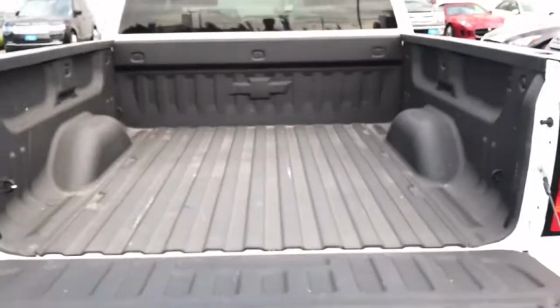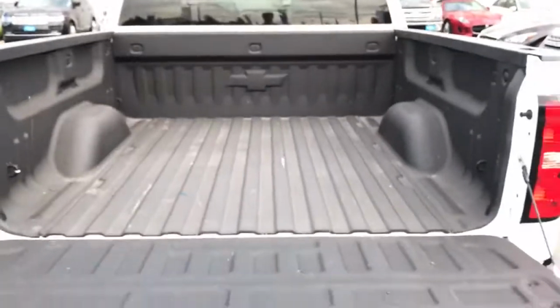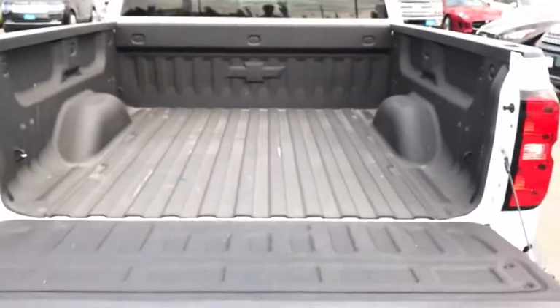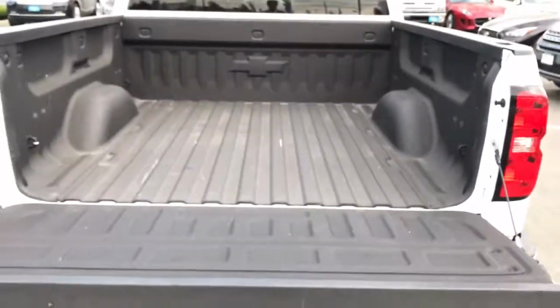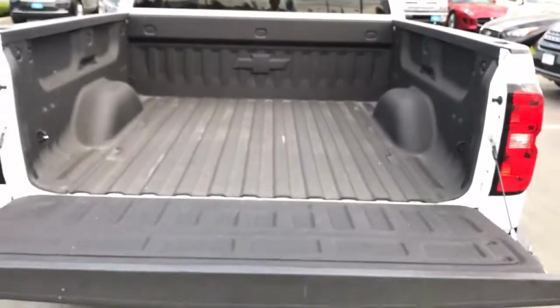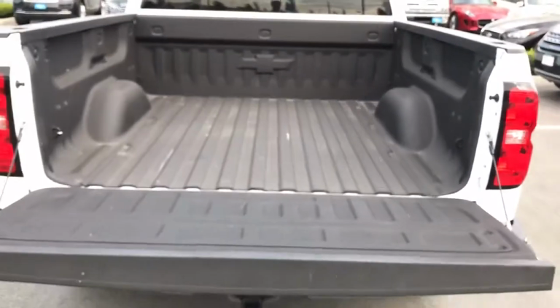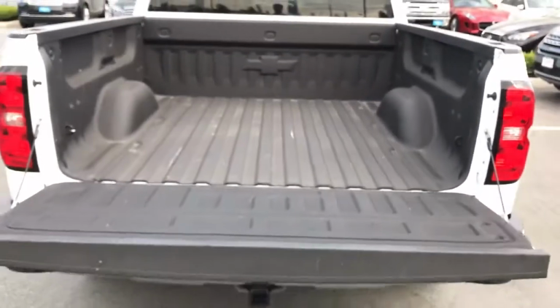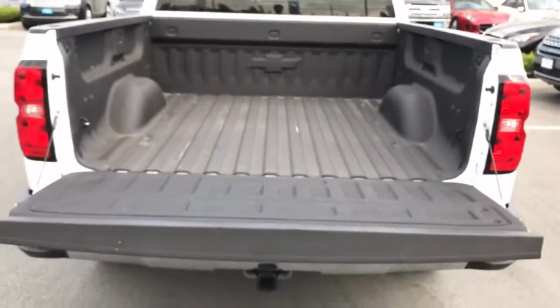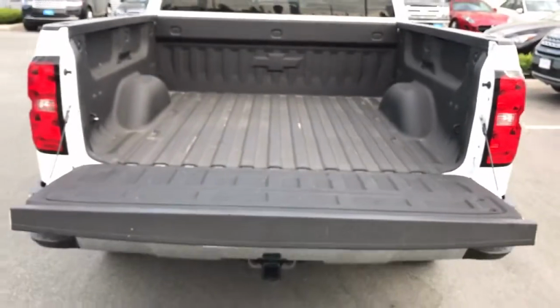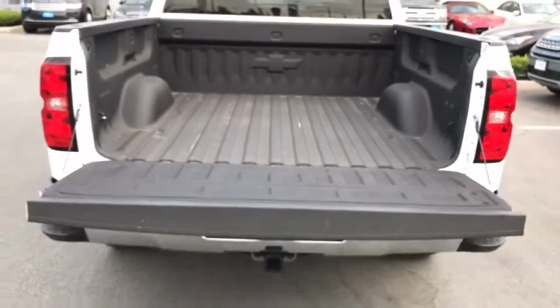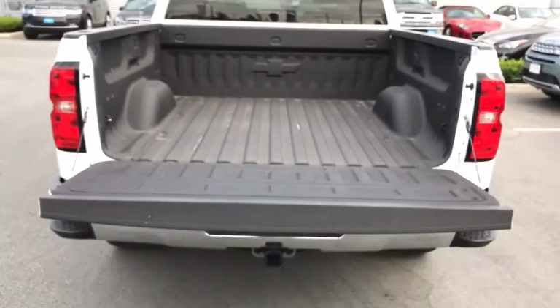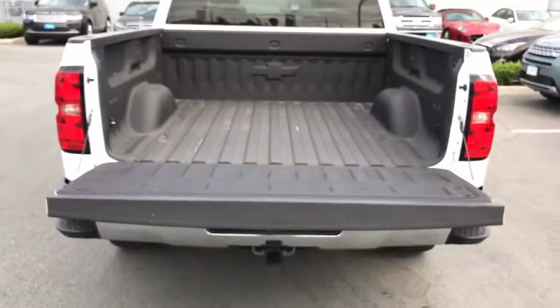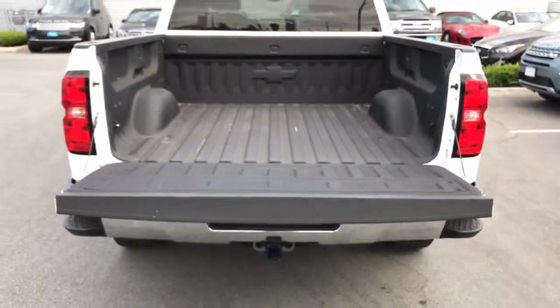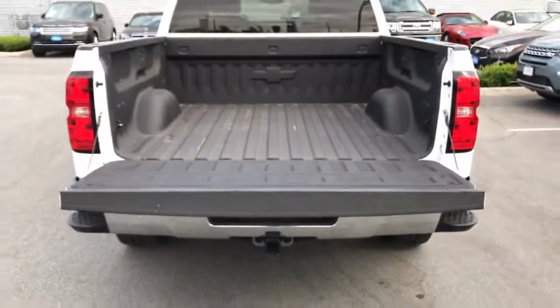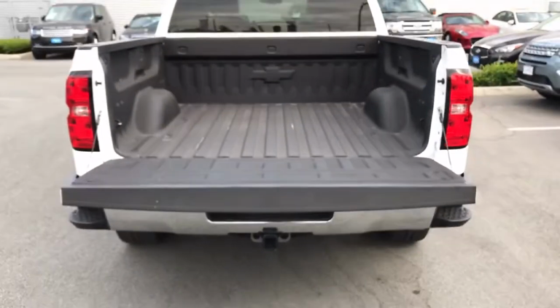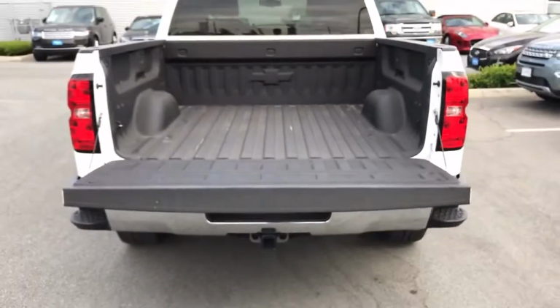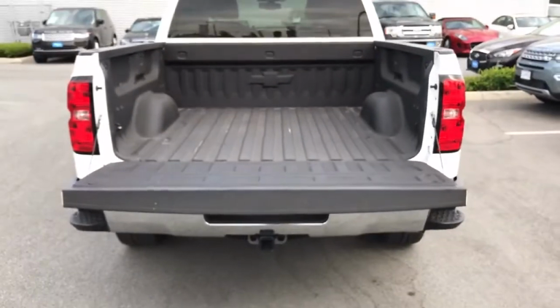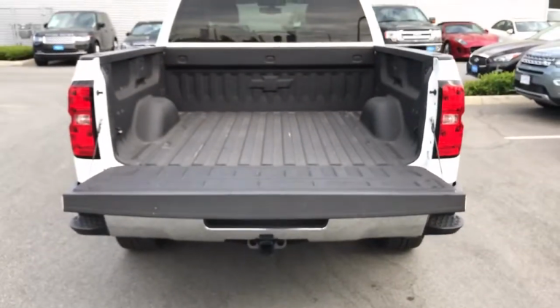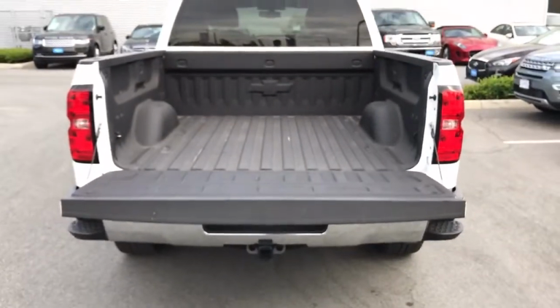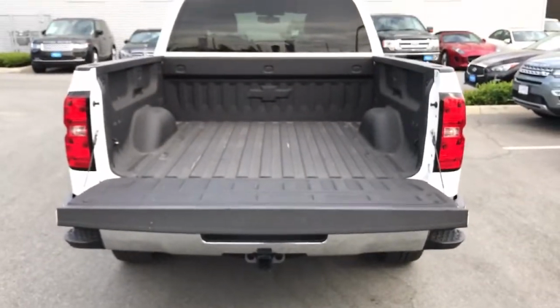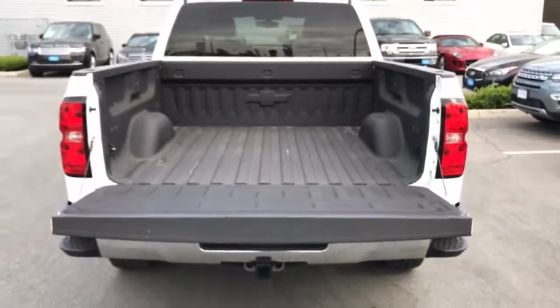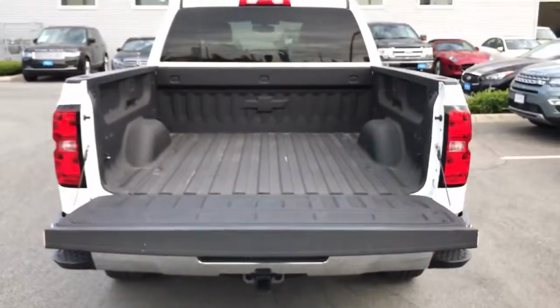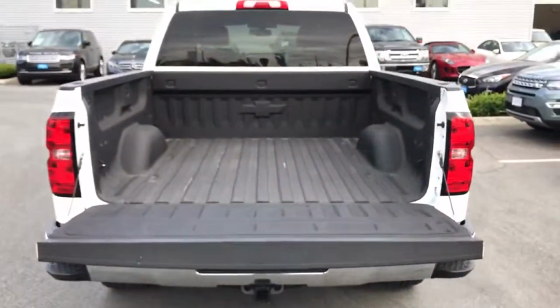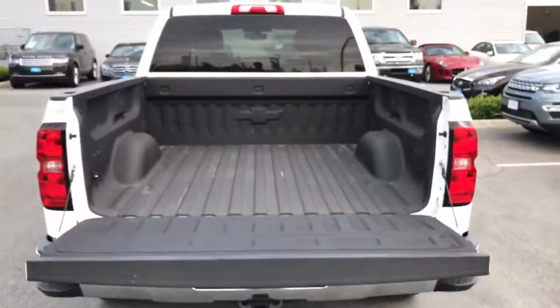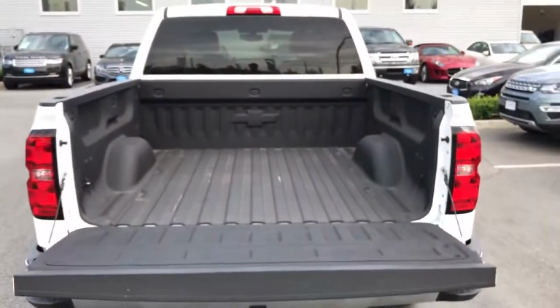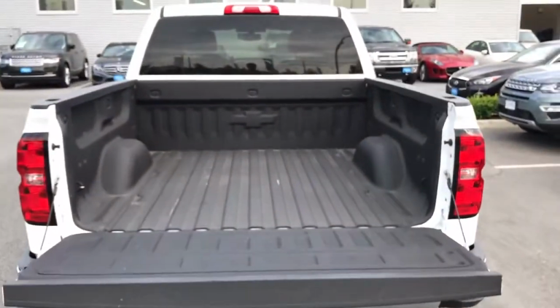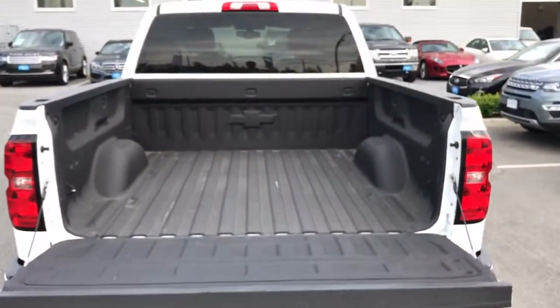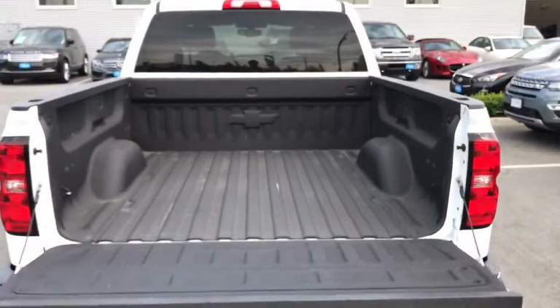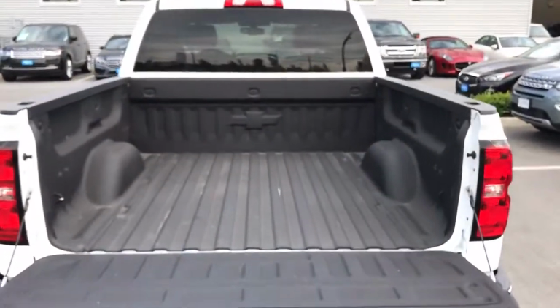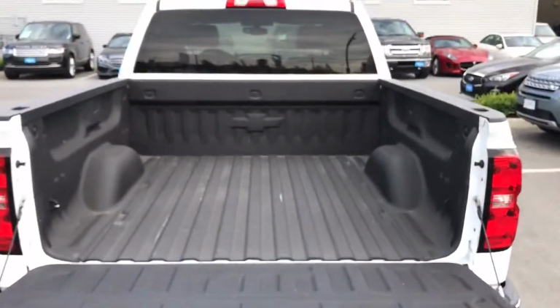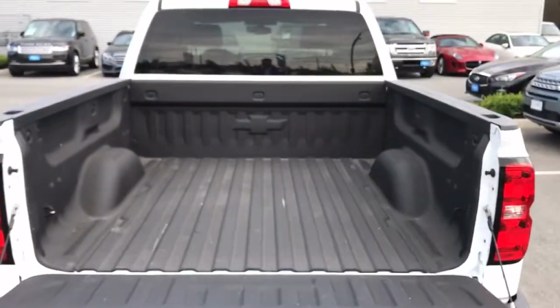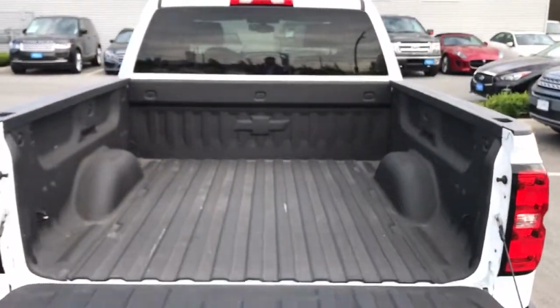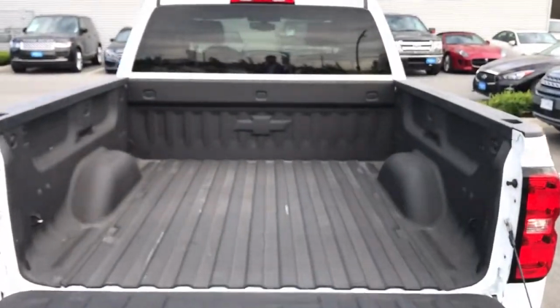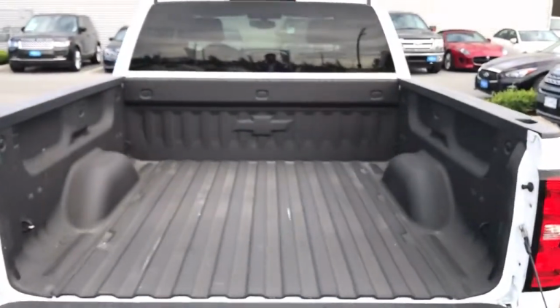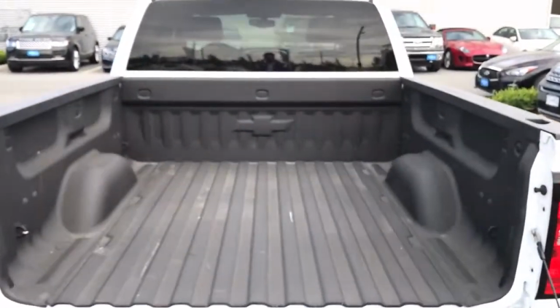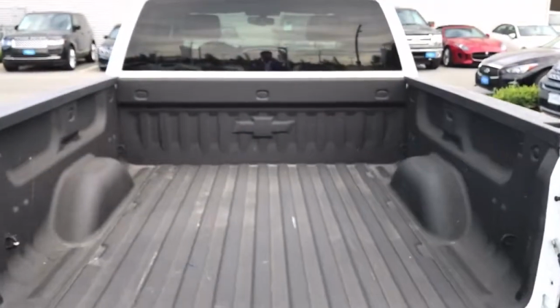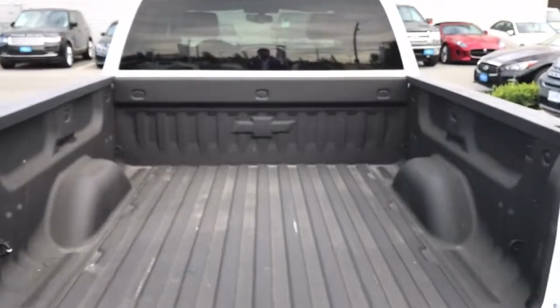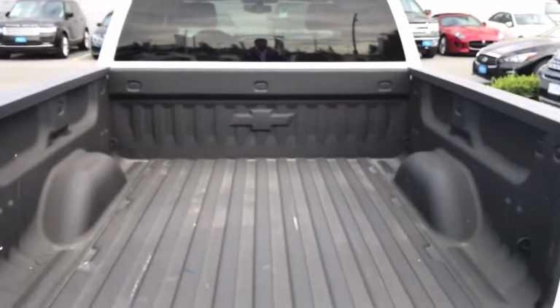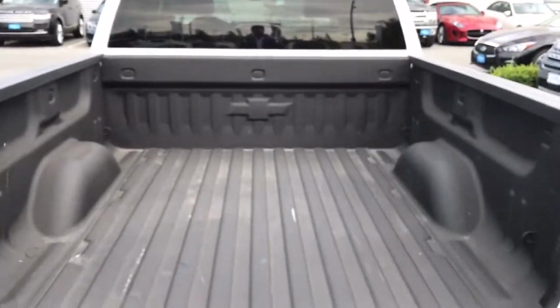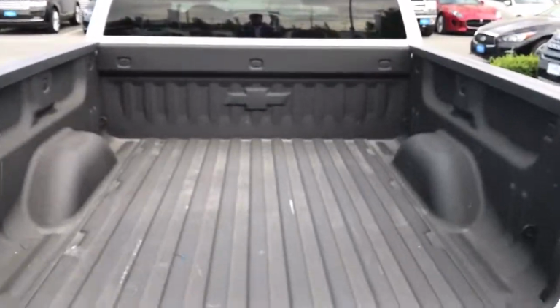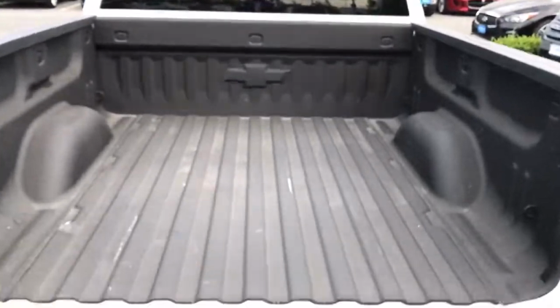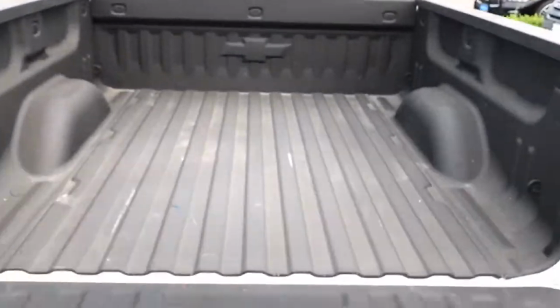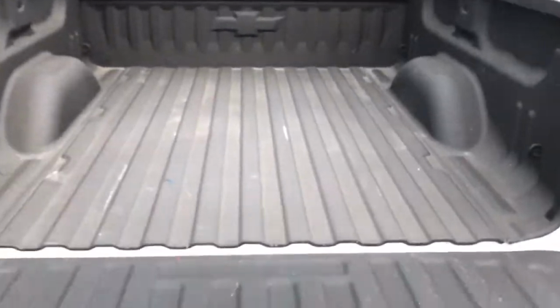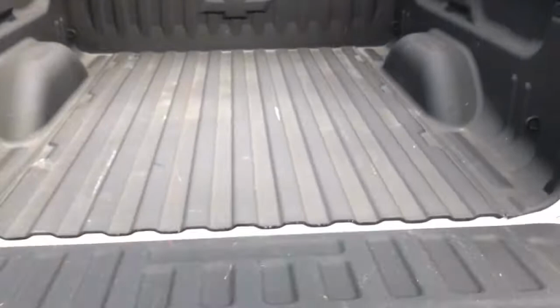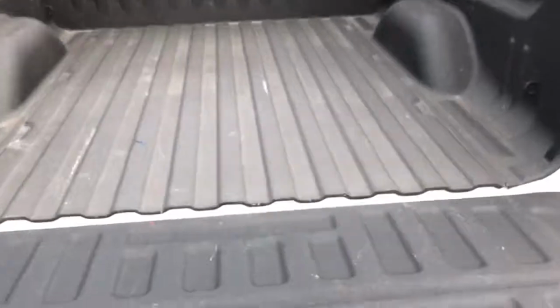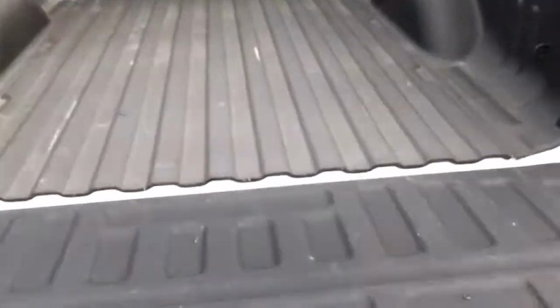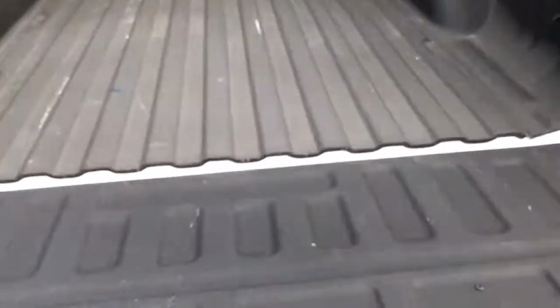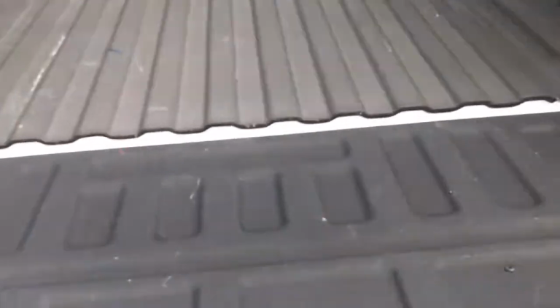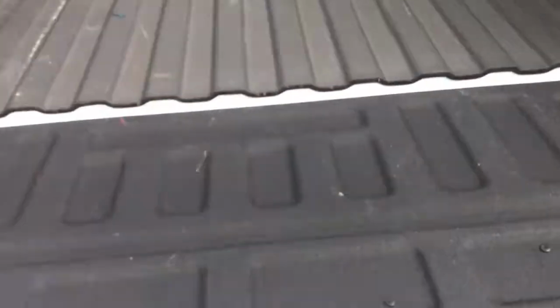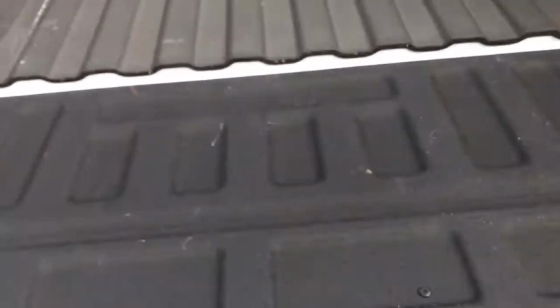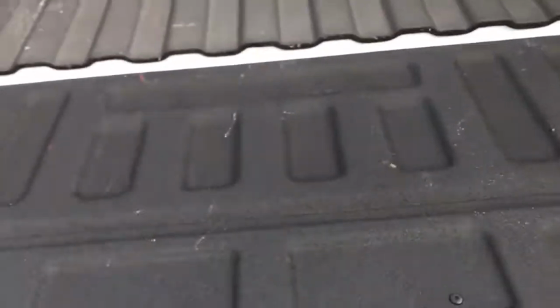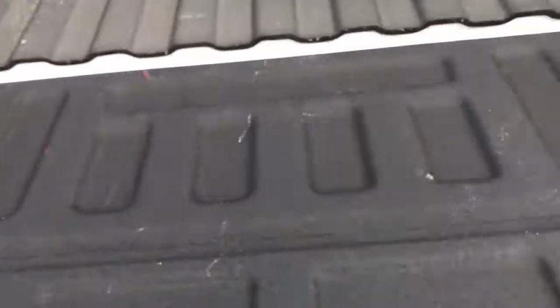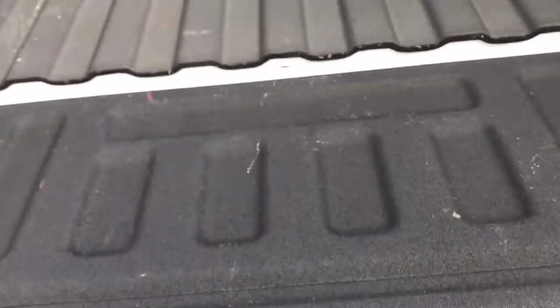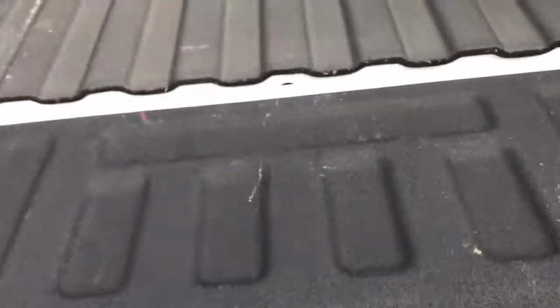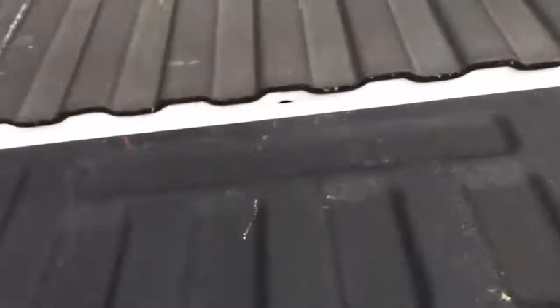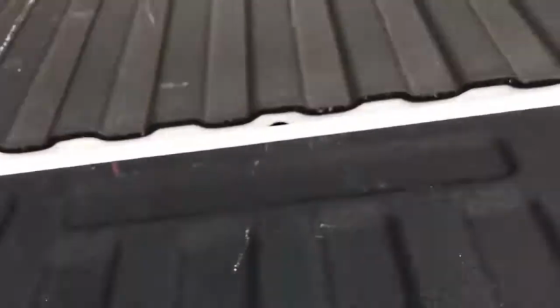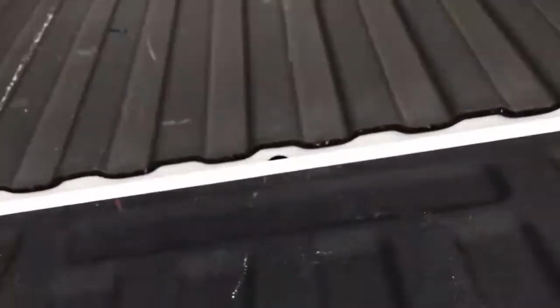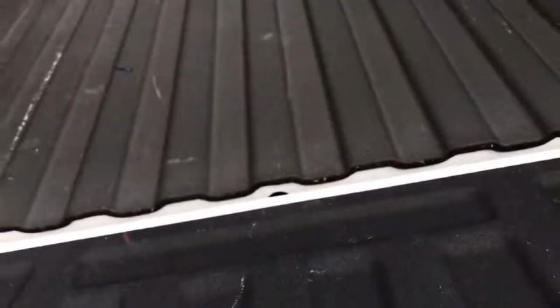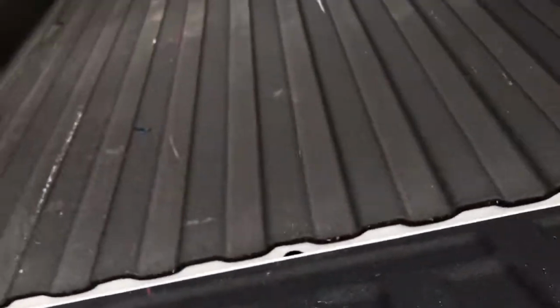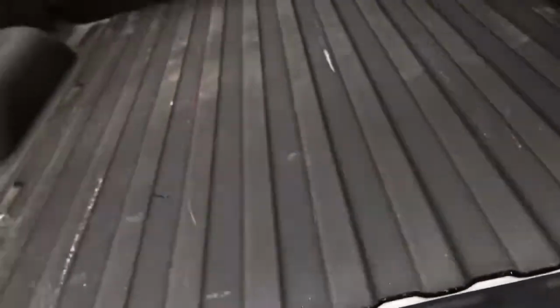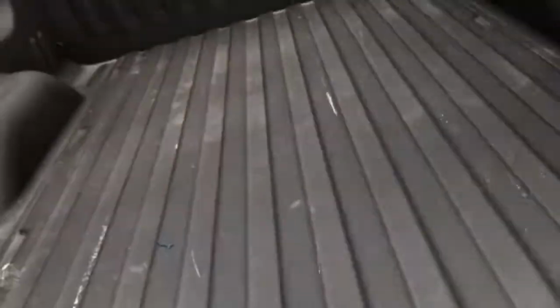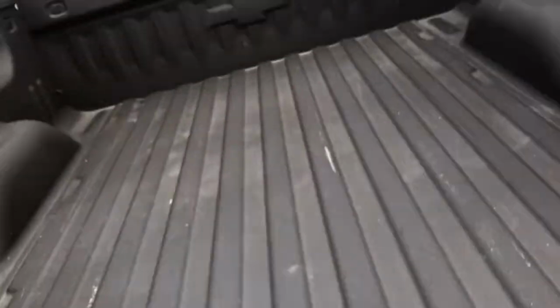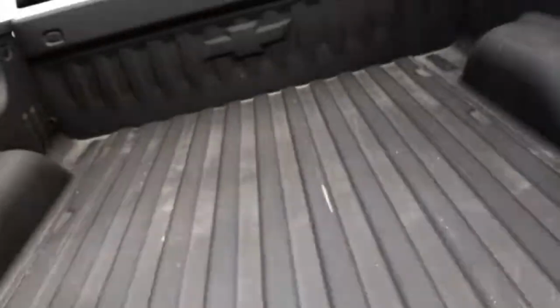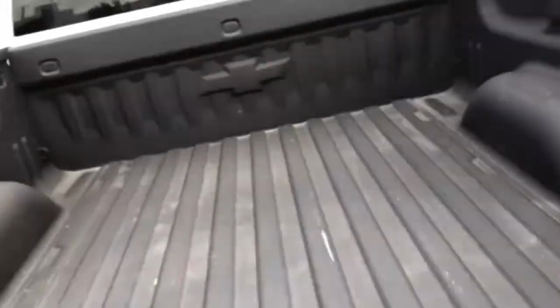The soft open on the cab. It does also have the liner in it, which is nice to have.